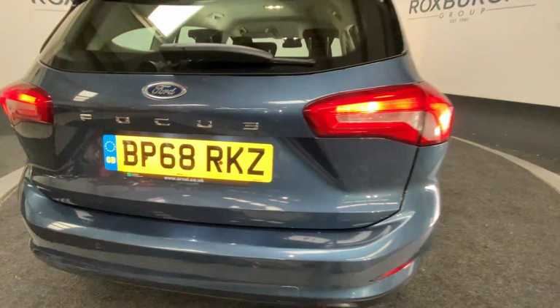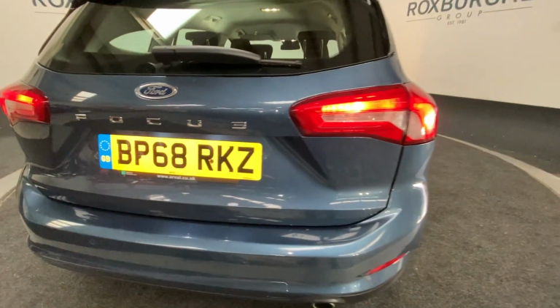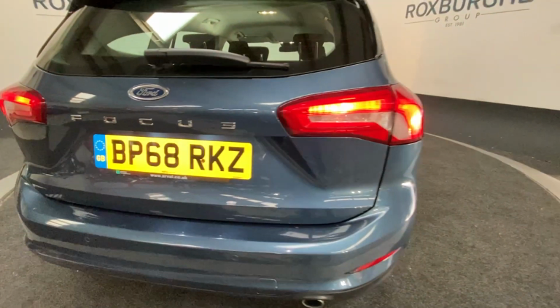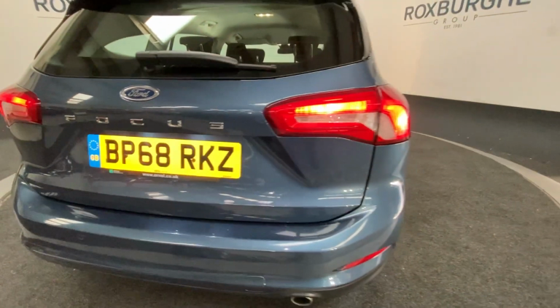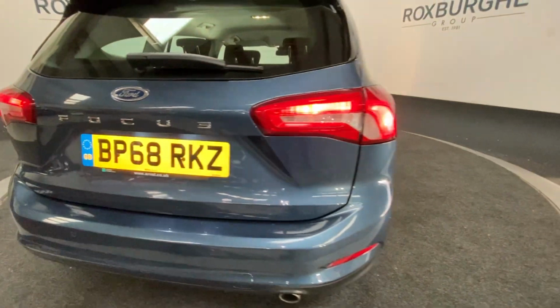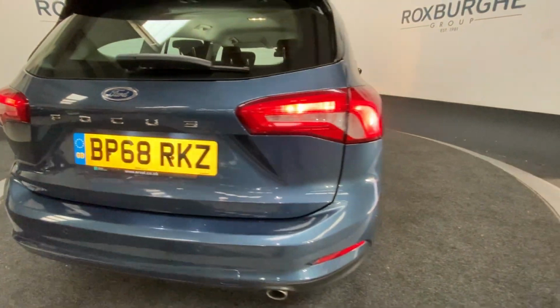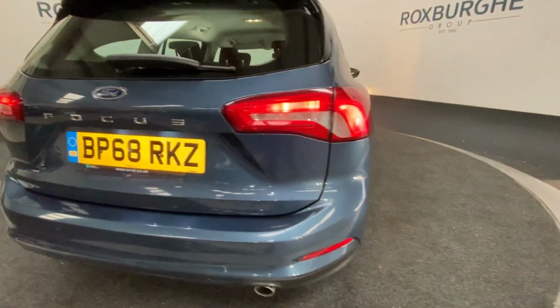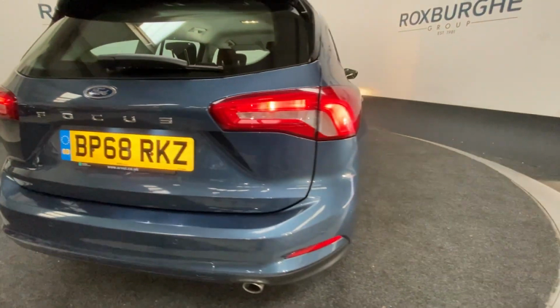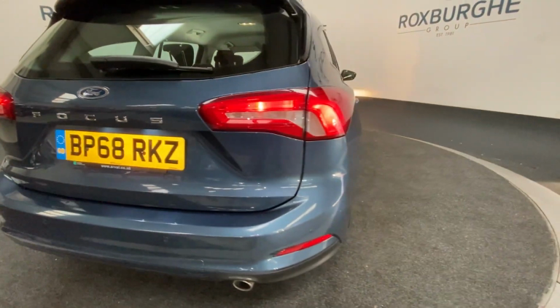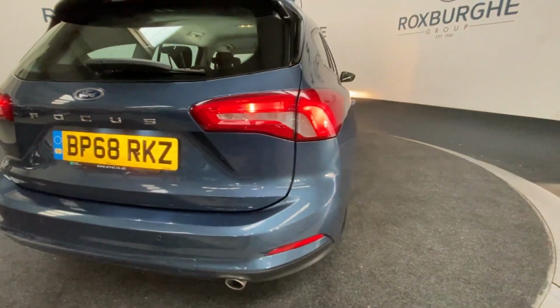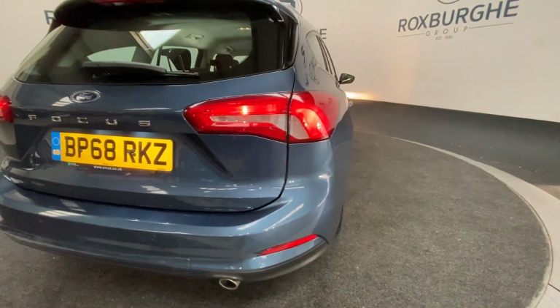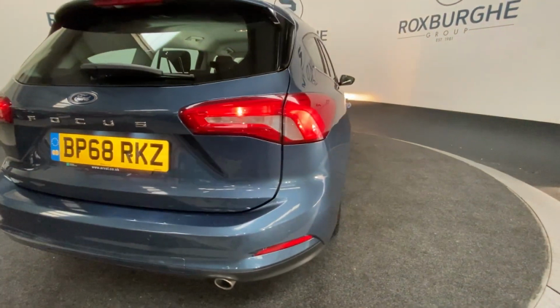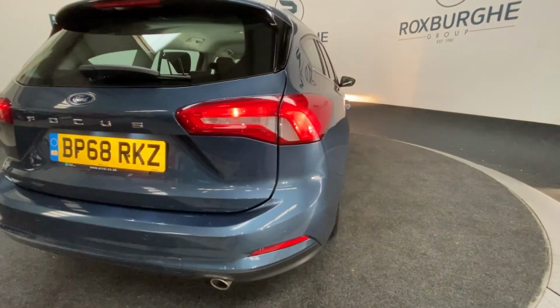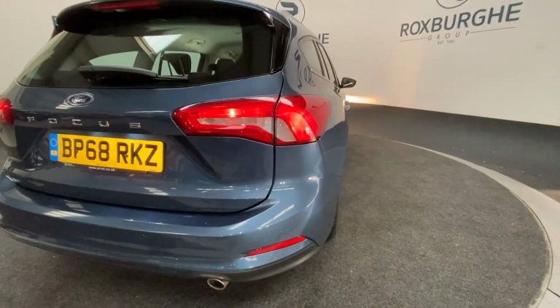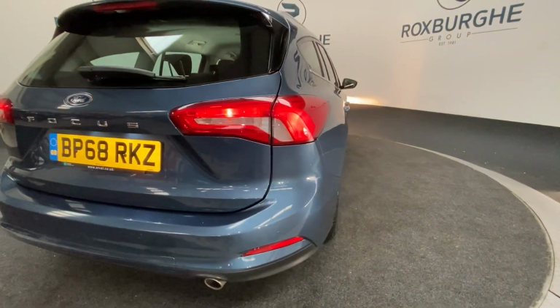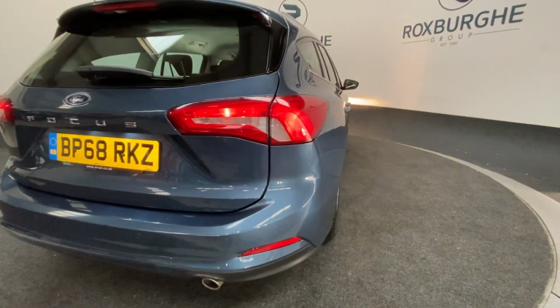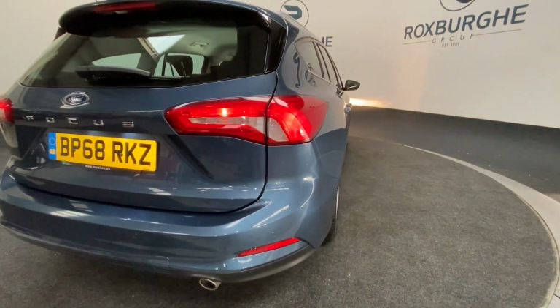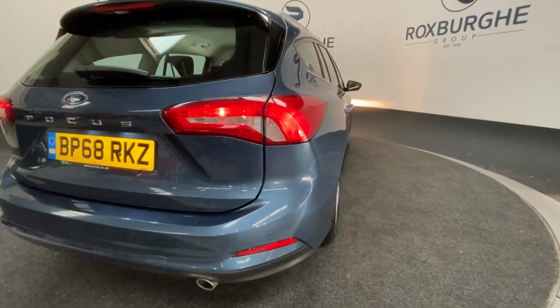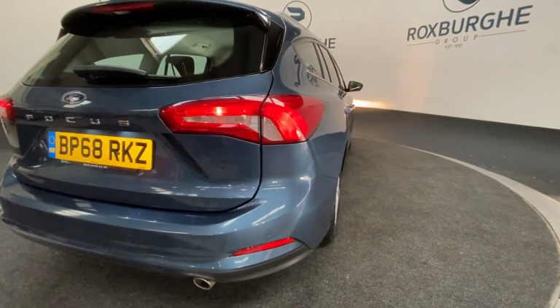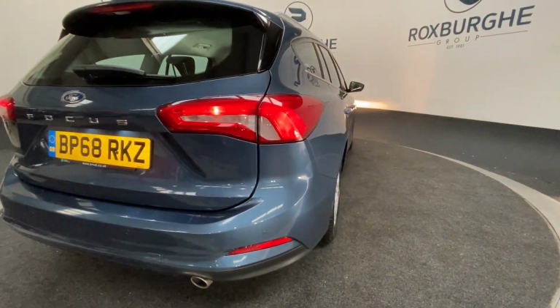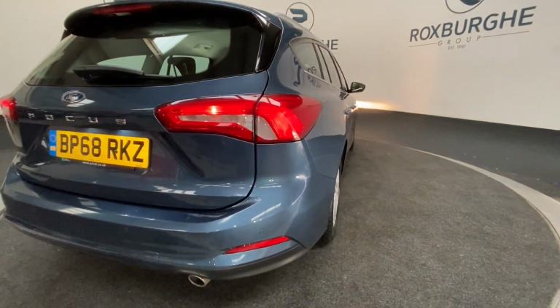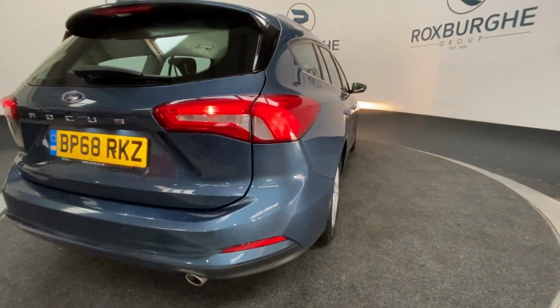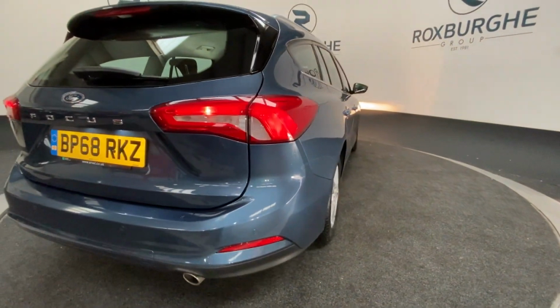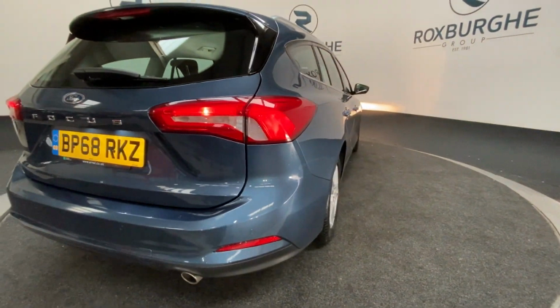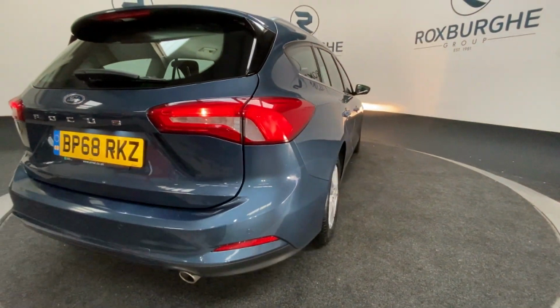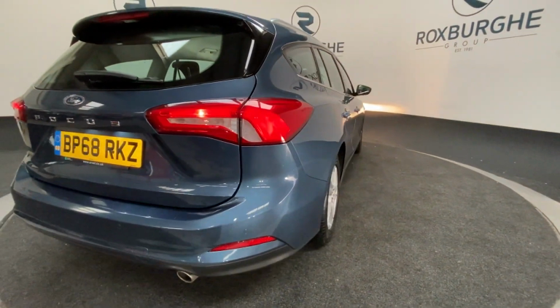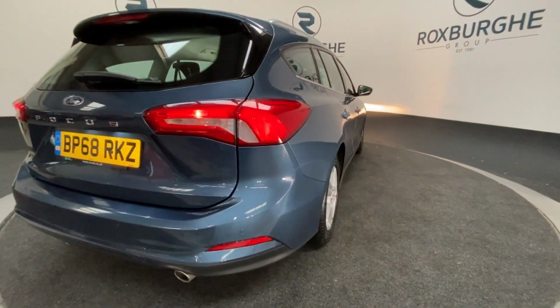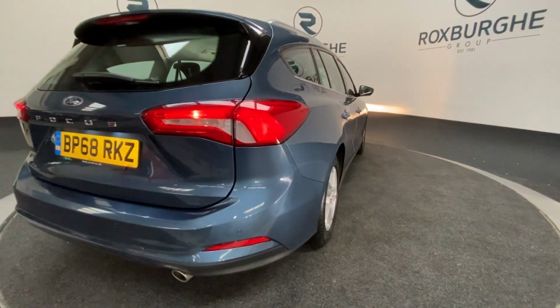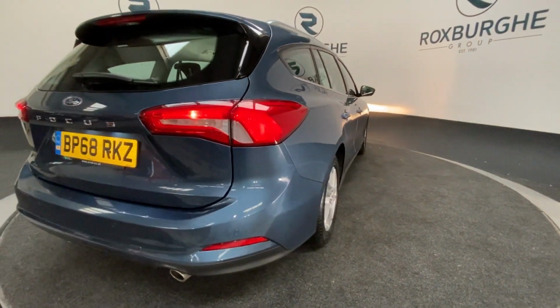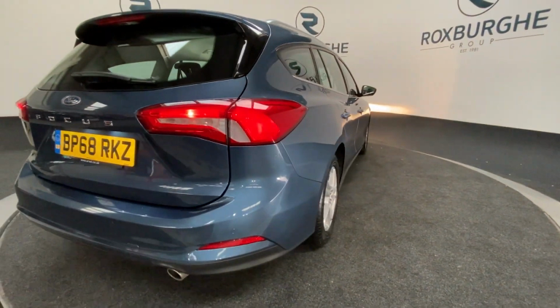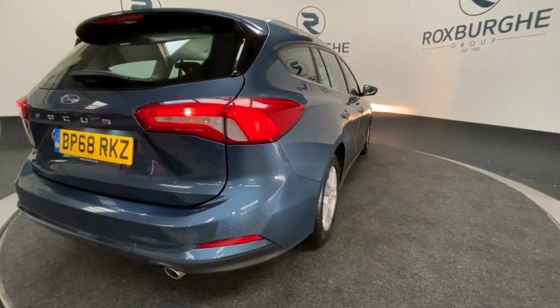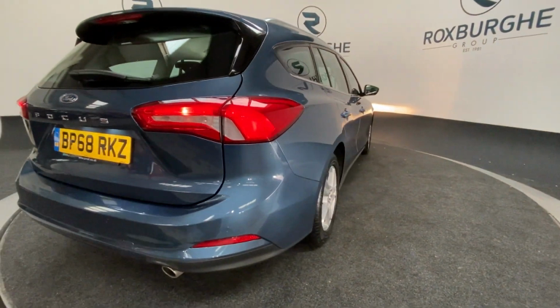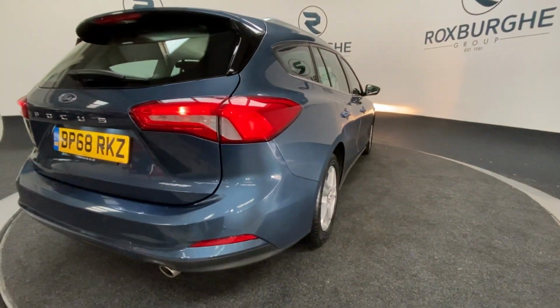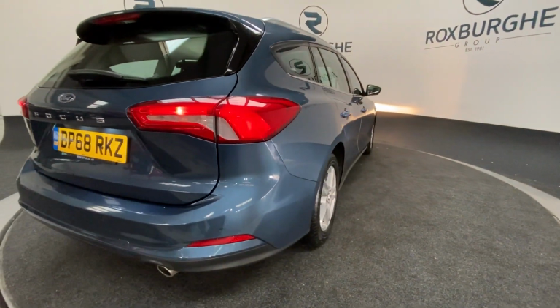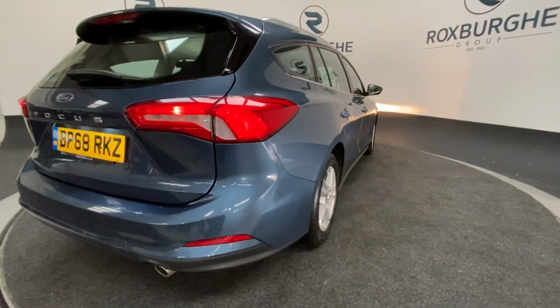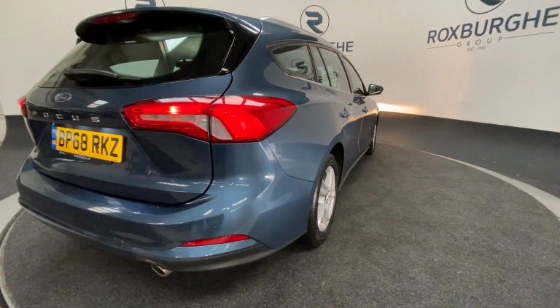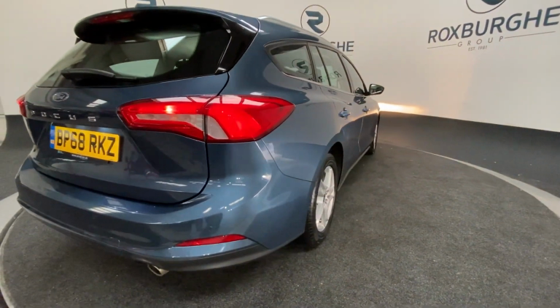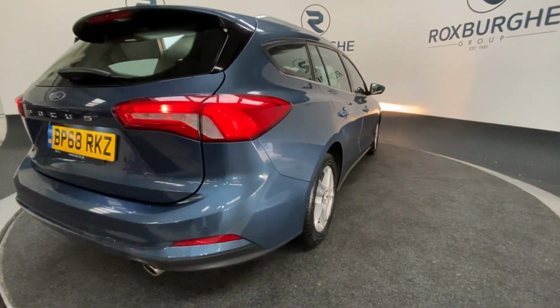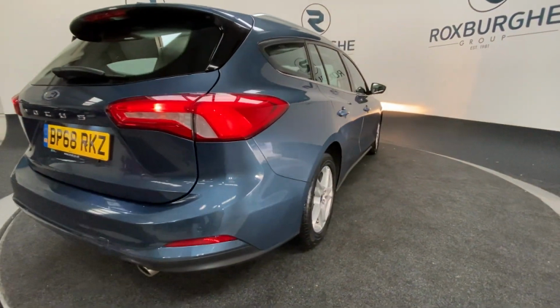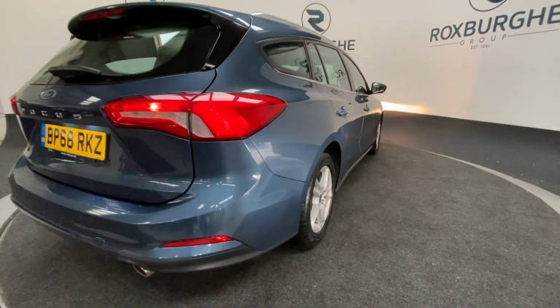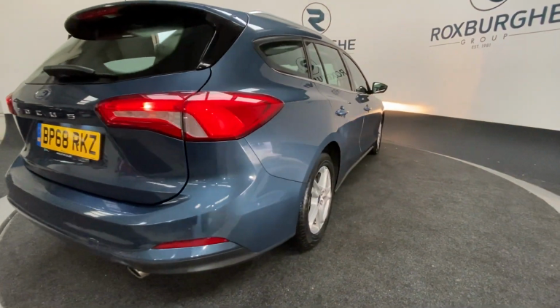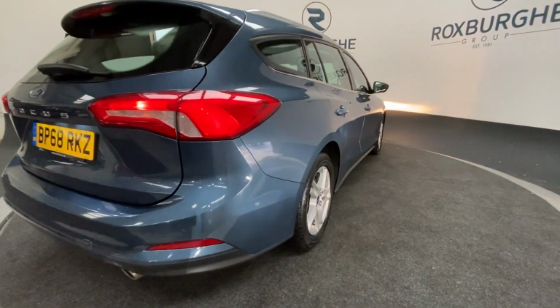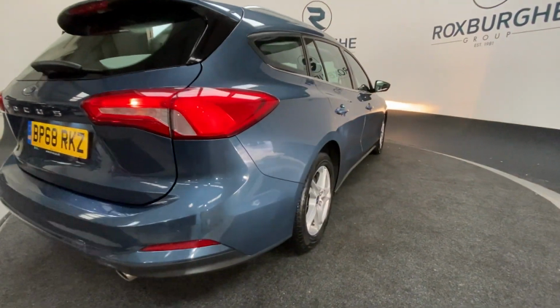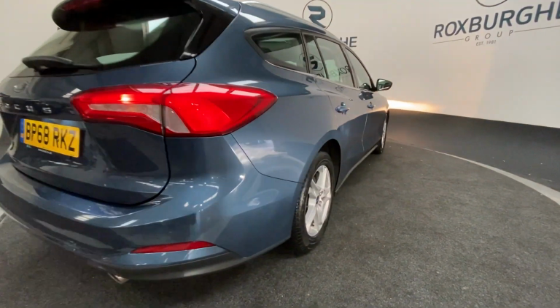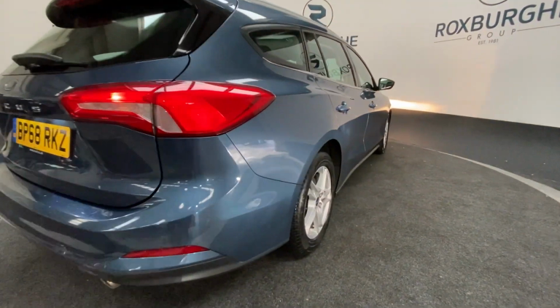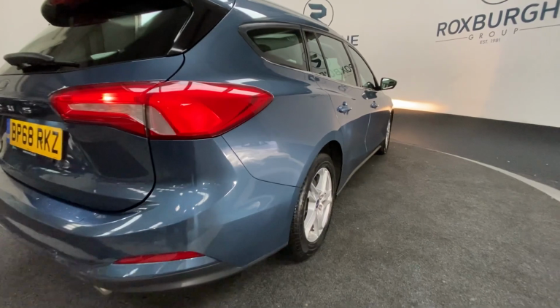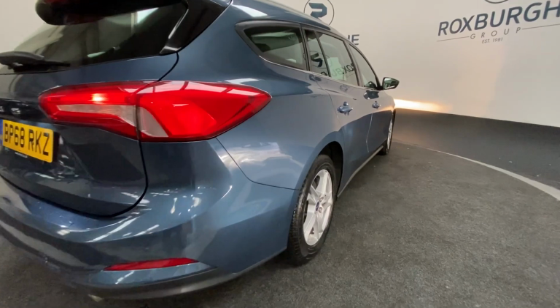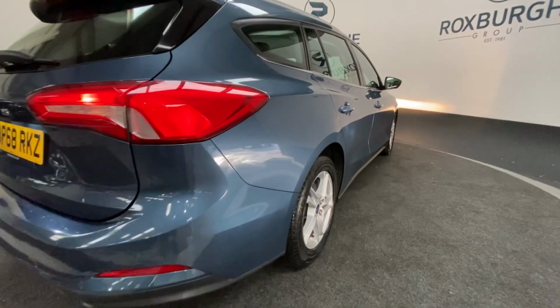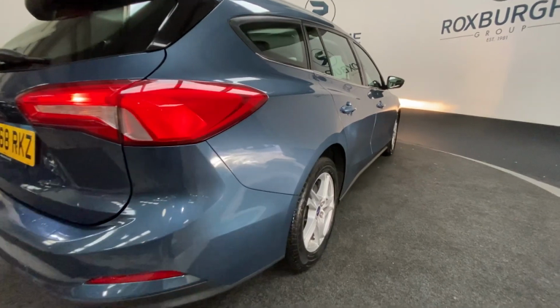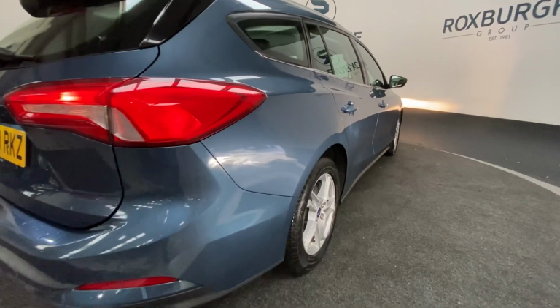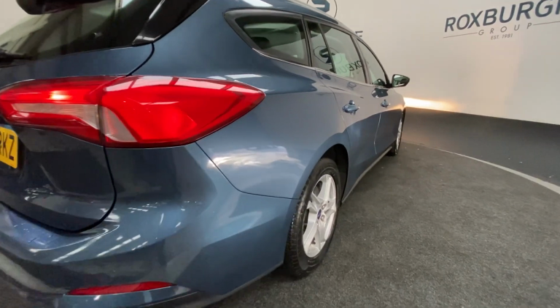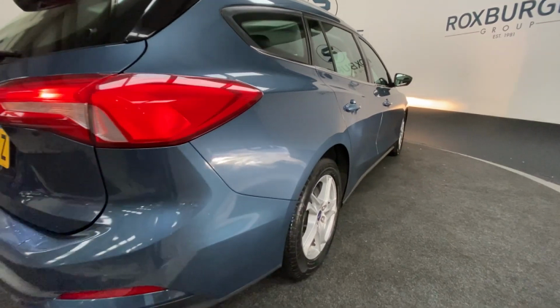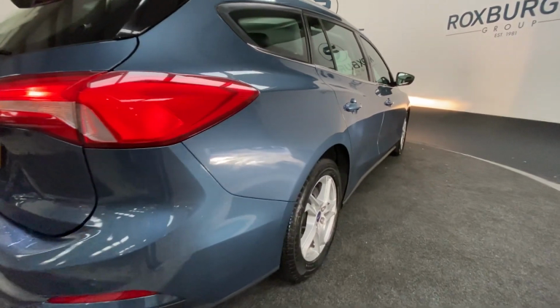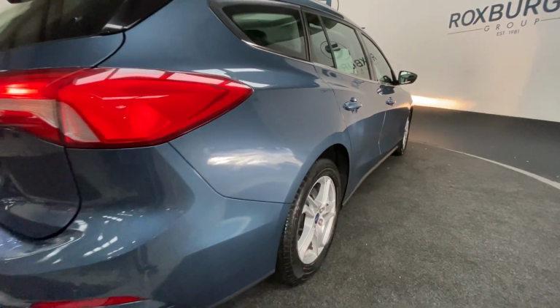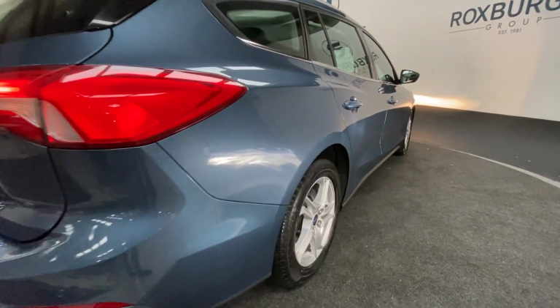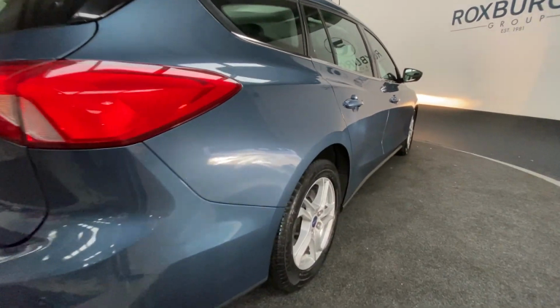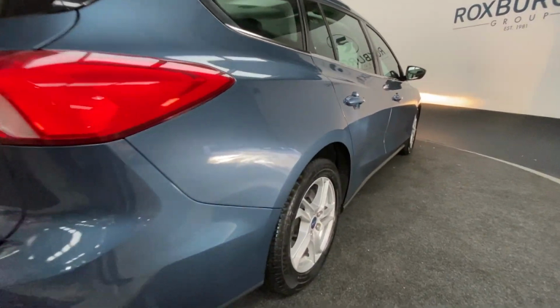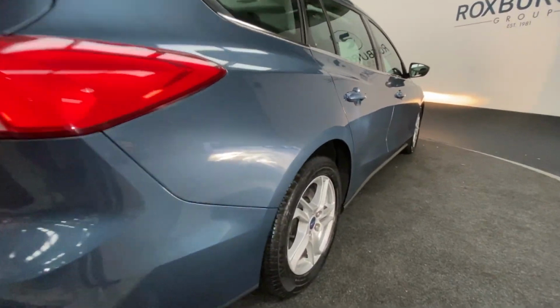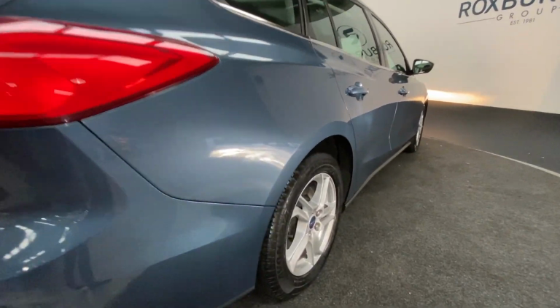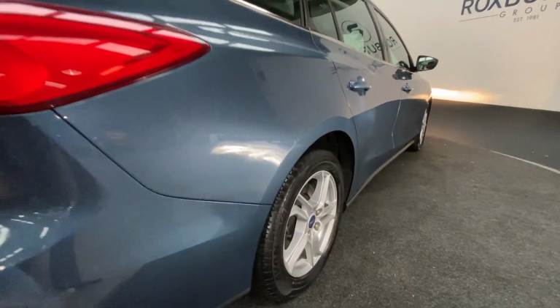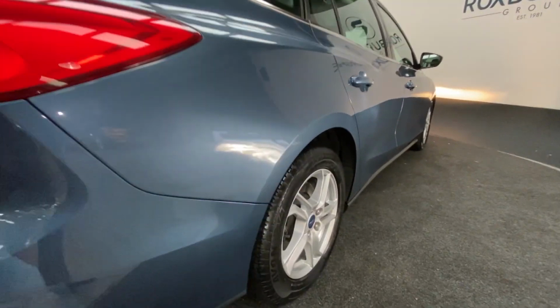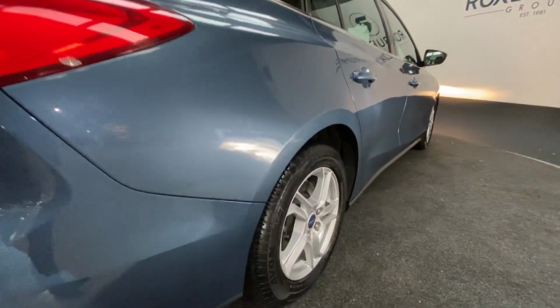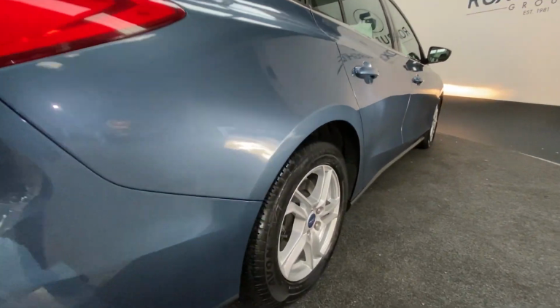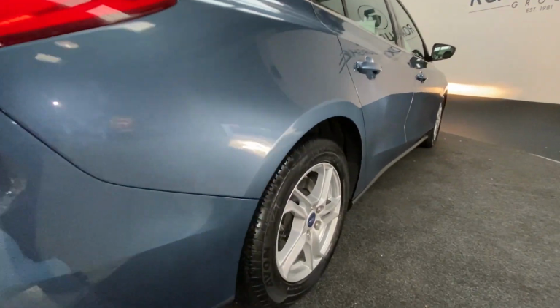Continuing on to the other side of the vehicle, we get another look at those five-spoke alloys and the exterior bodywork.